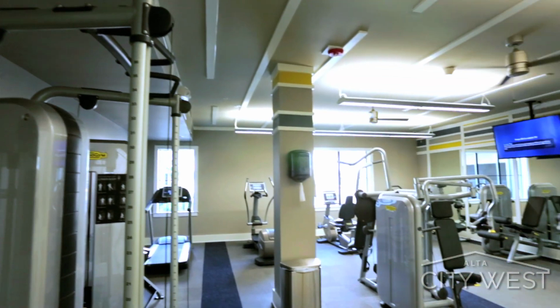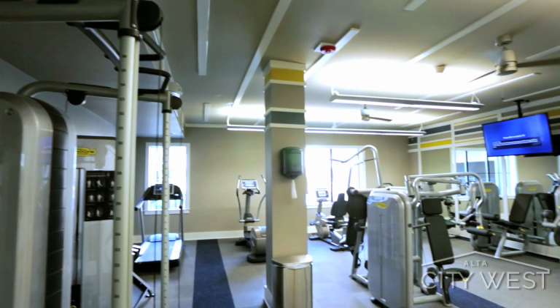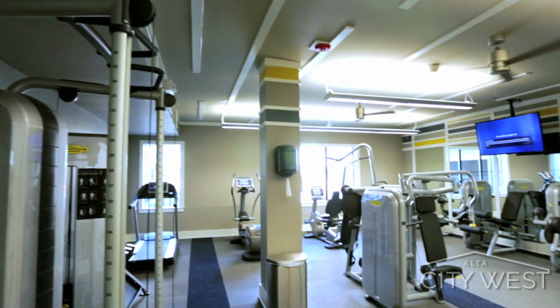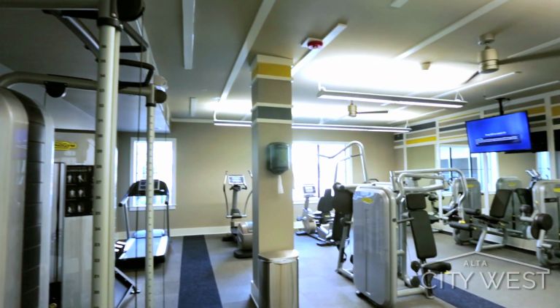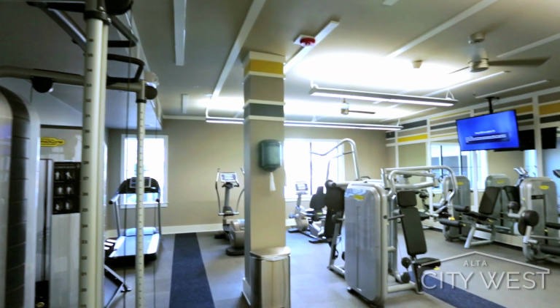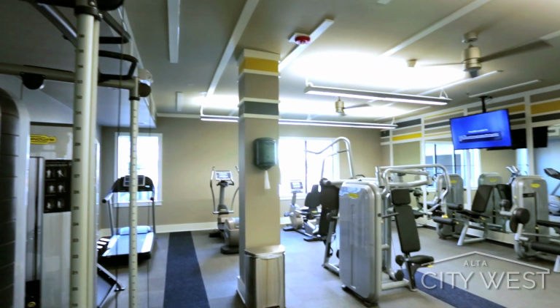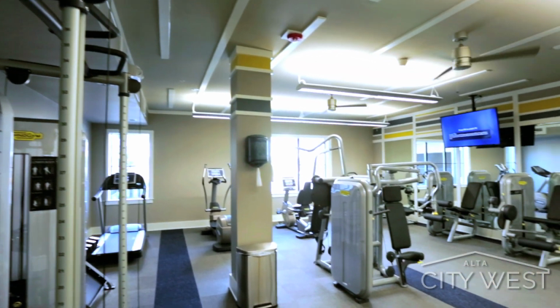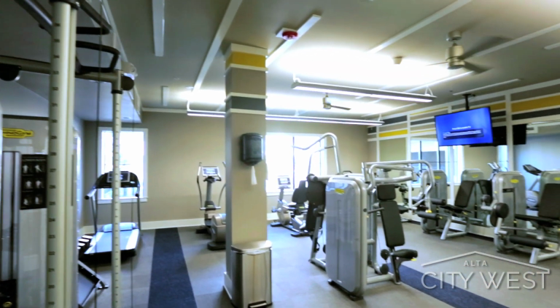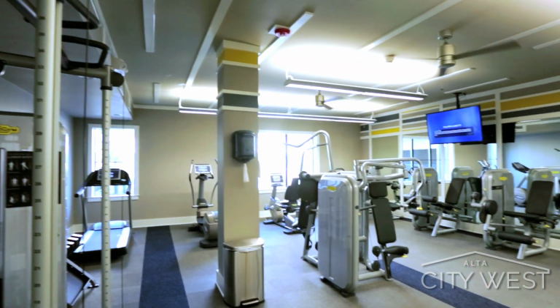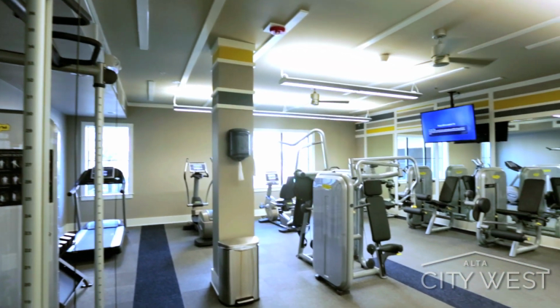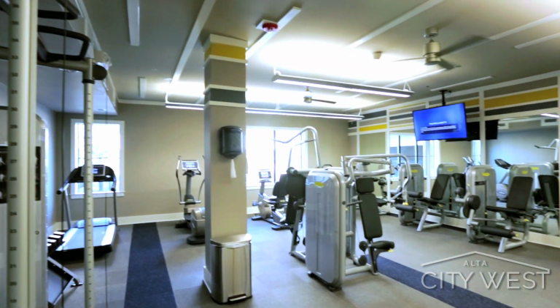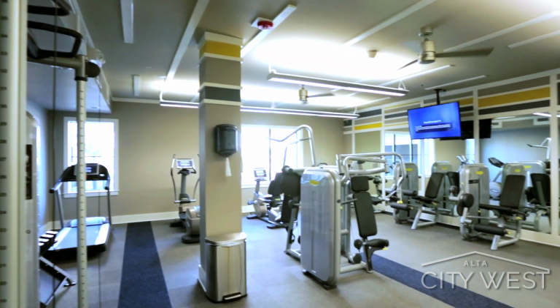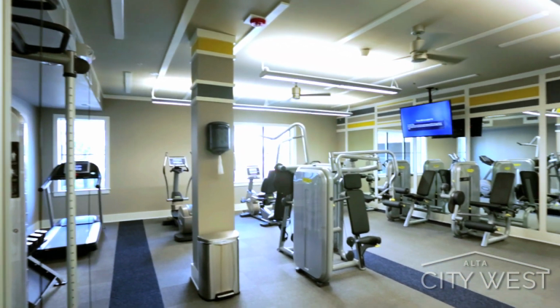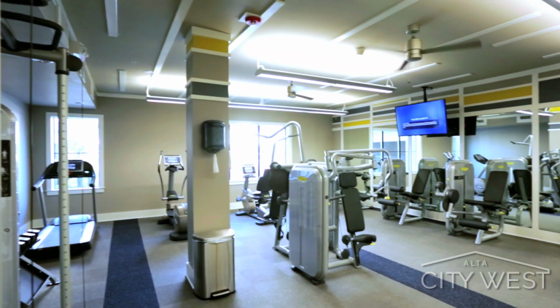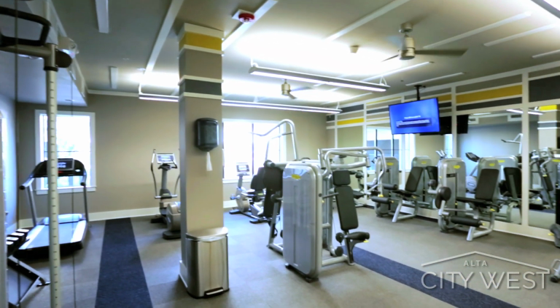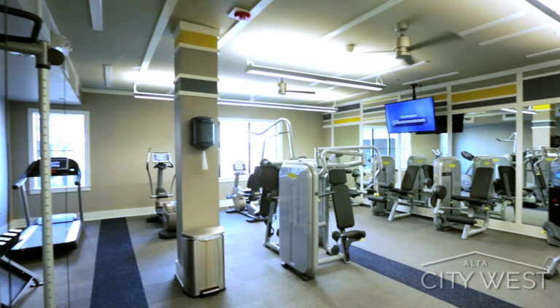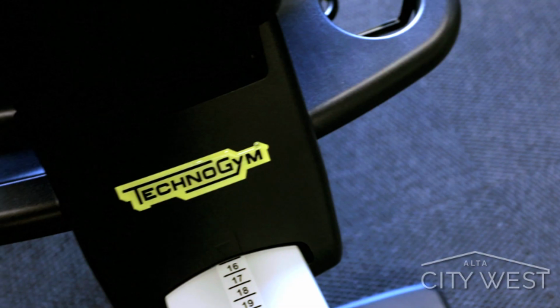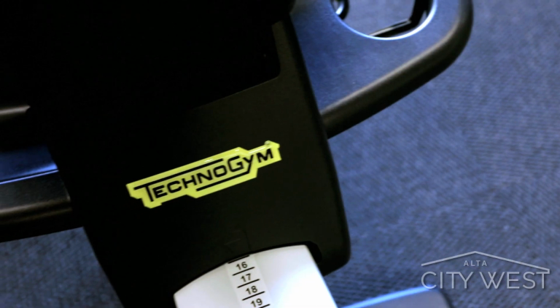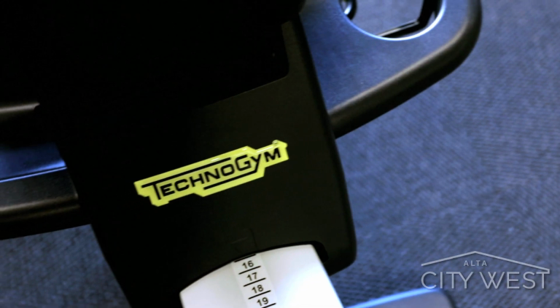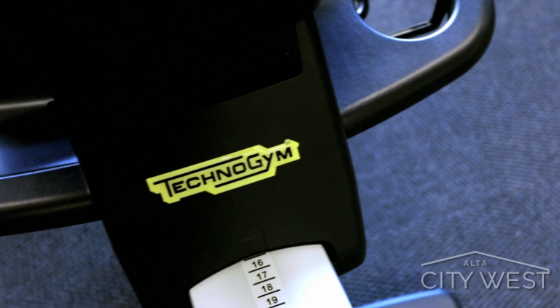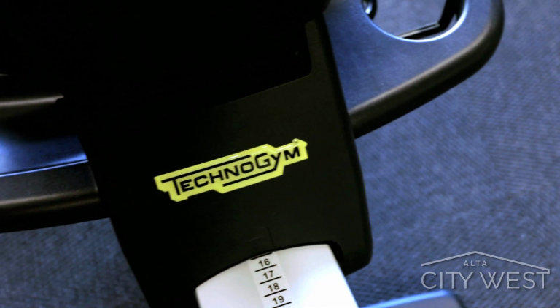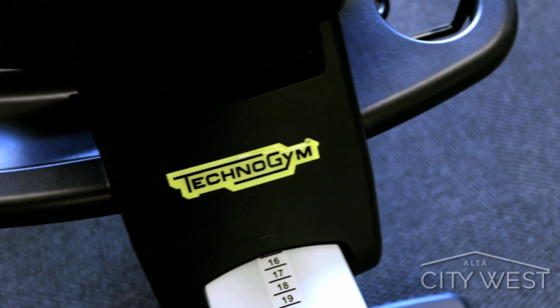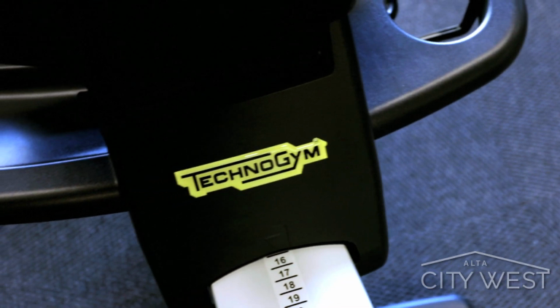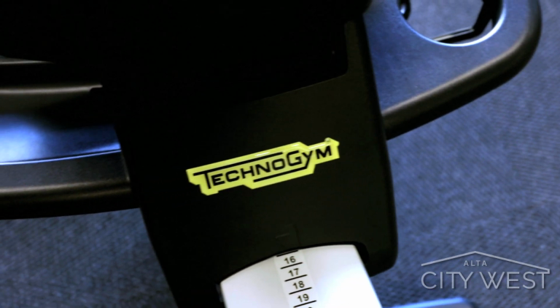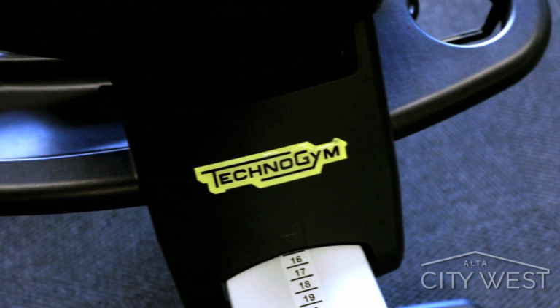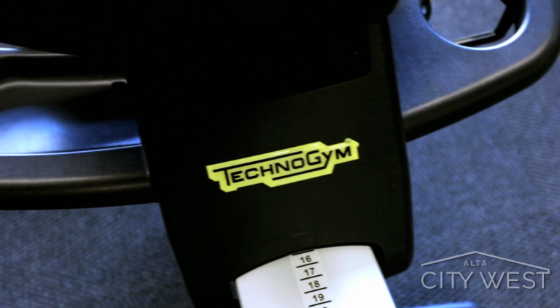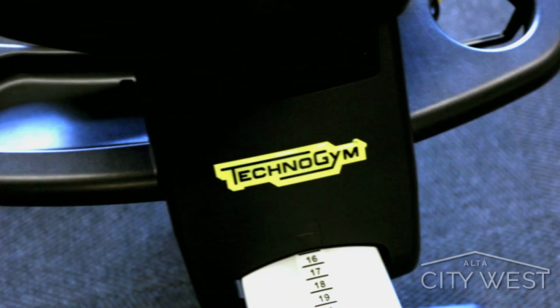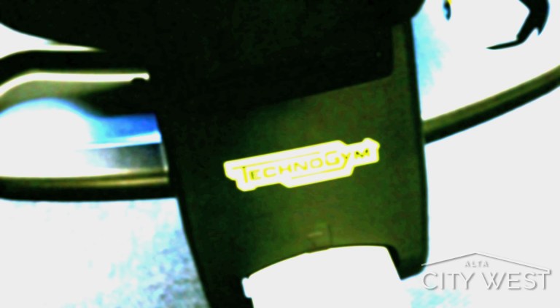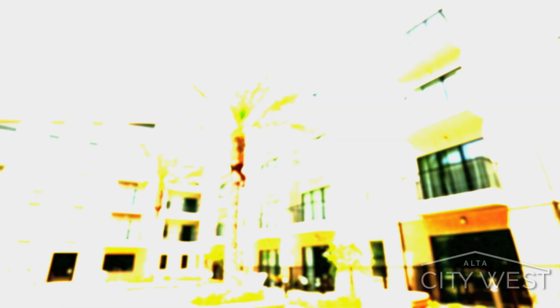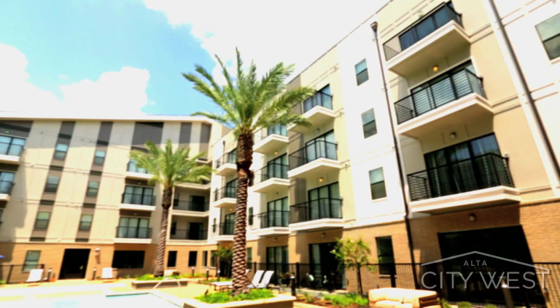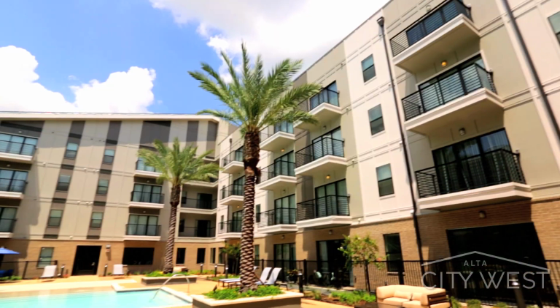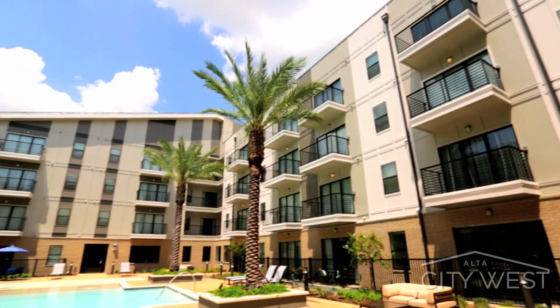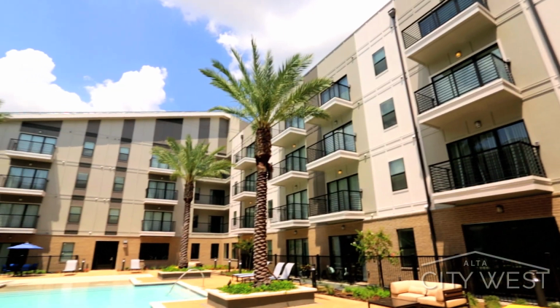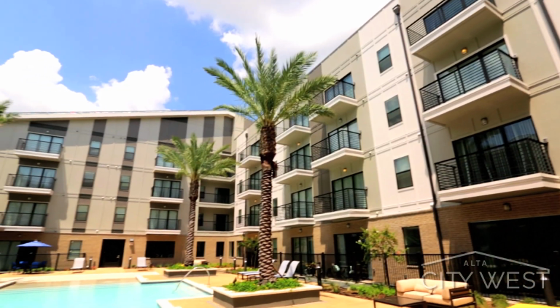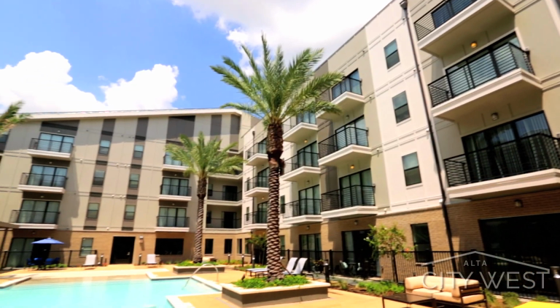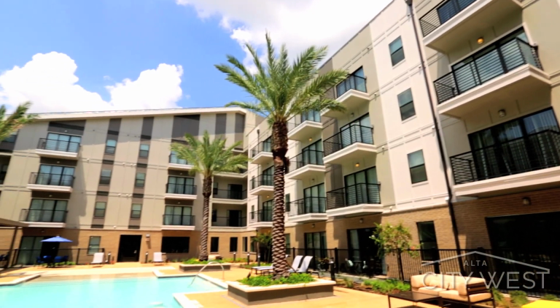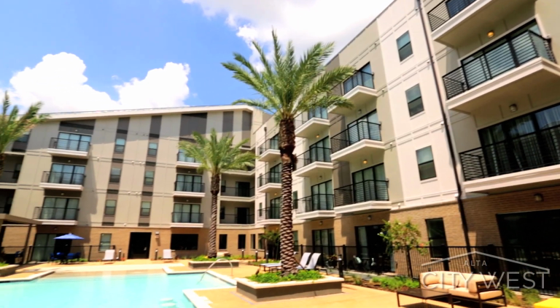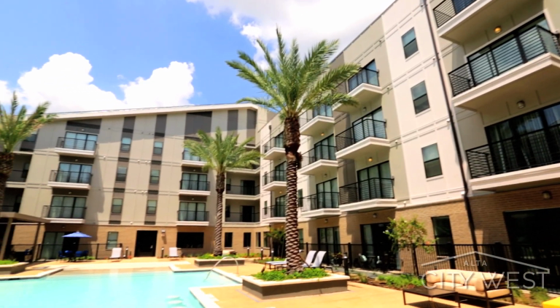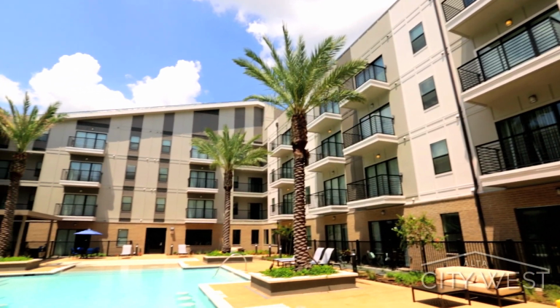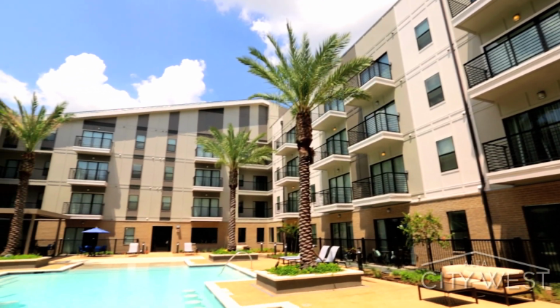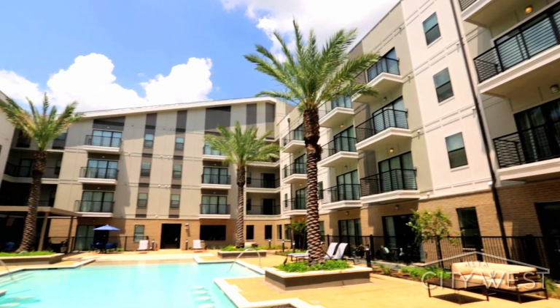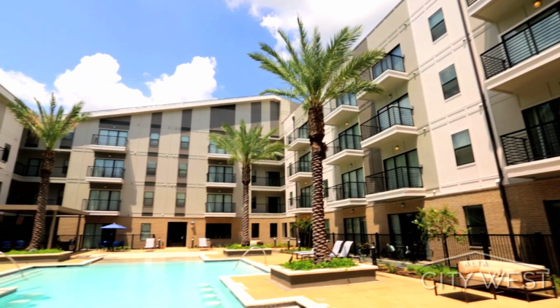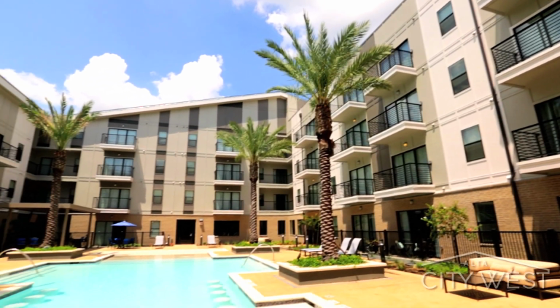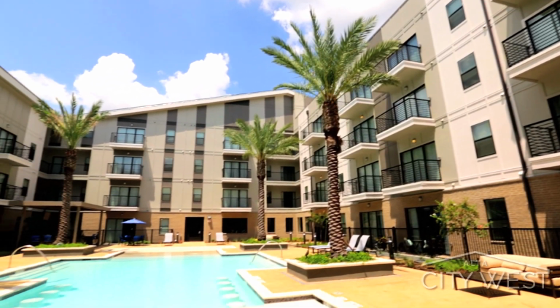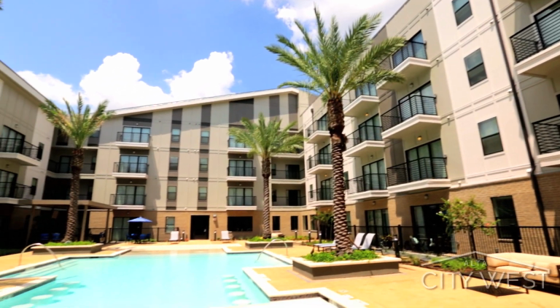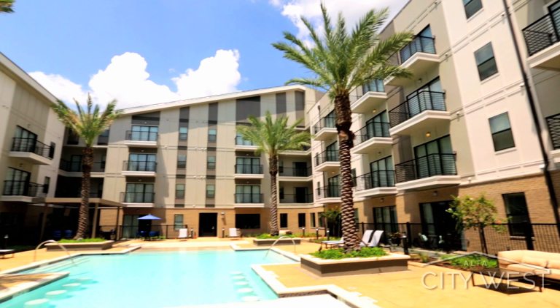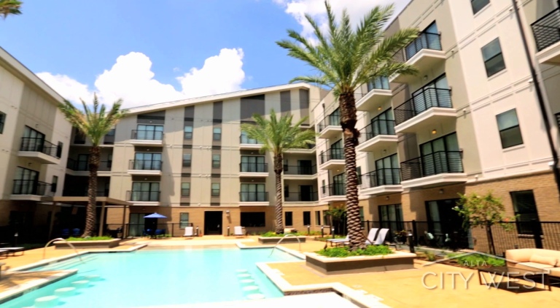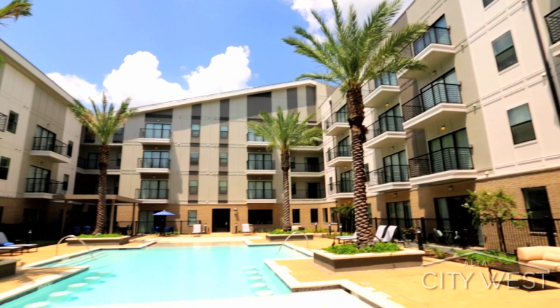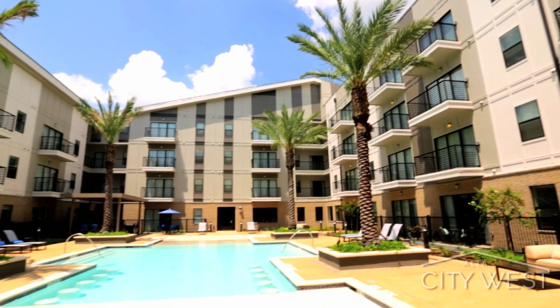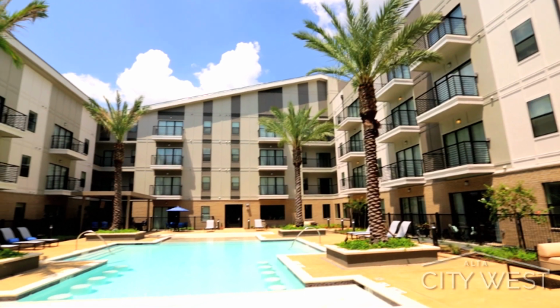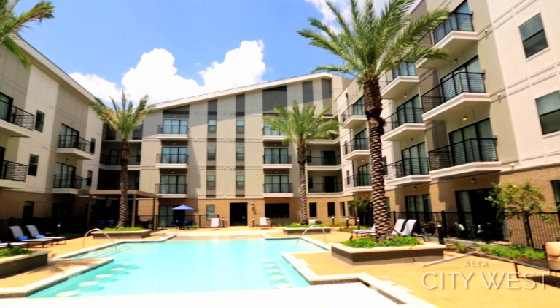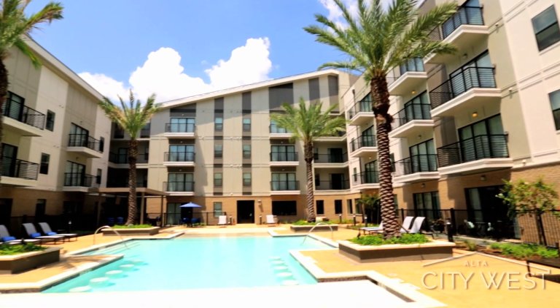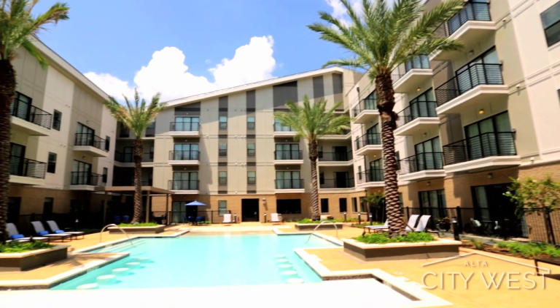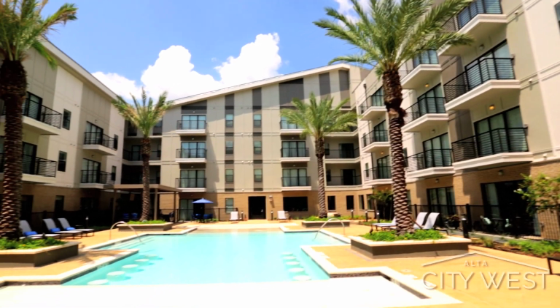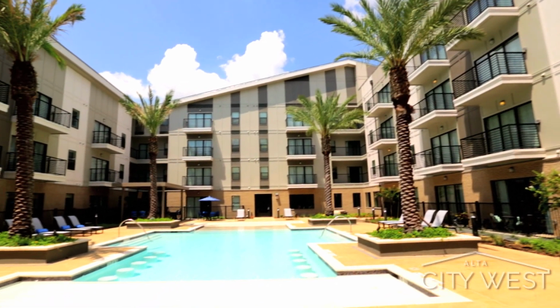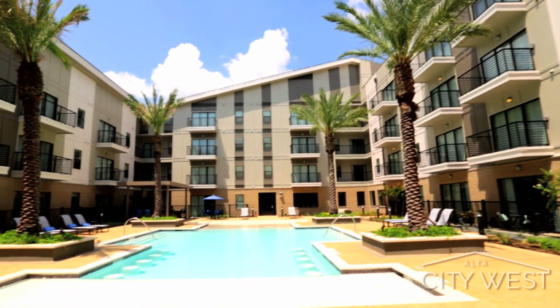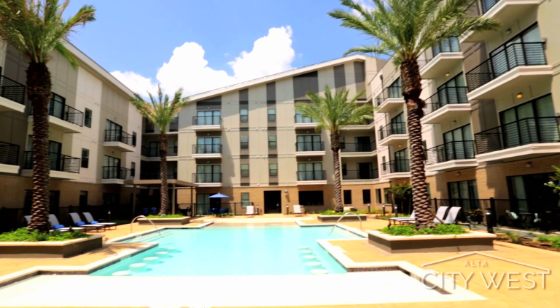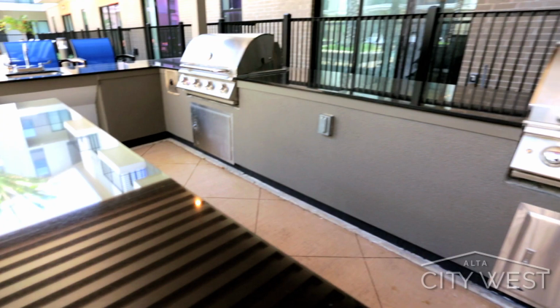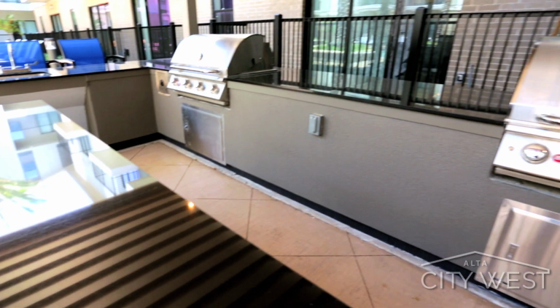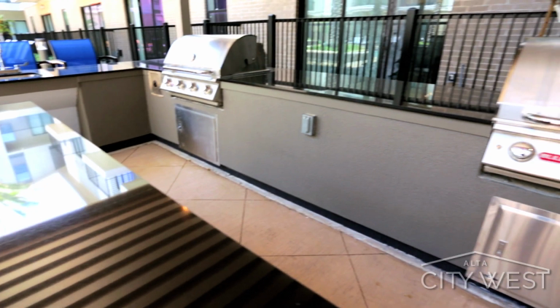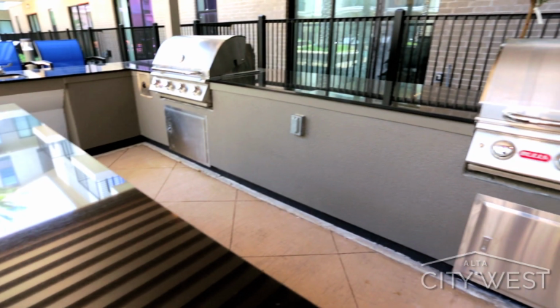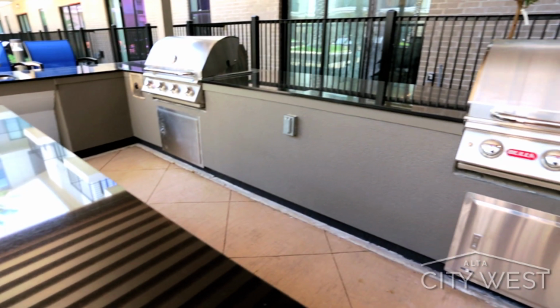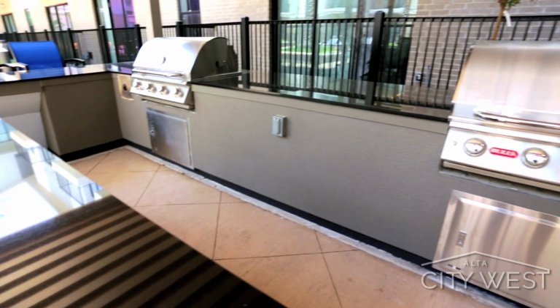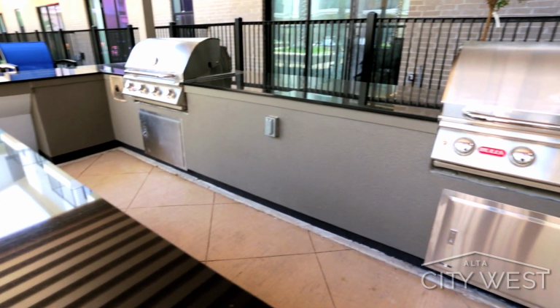Next, hit the state-of-the-art techno gym, and then lounge out by the resort-style swimming pool with grilling stations.